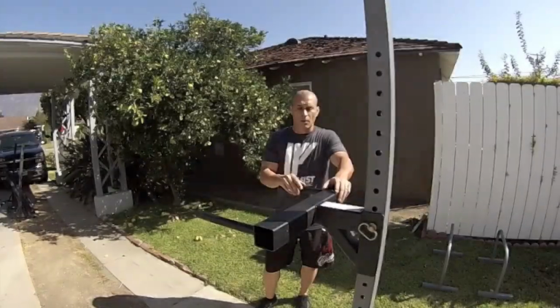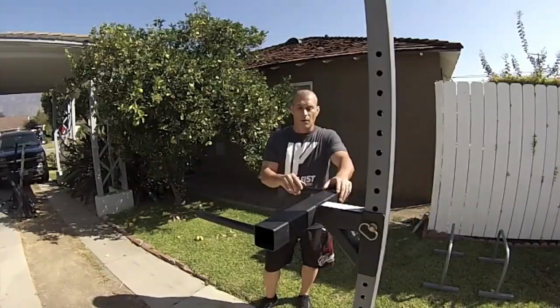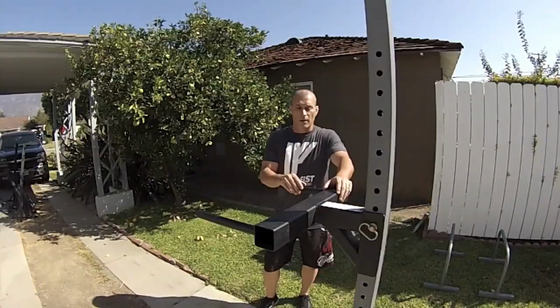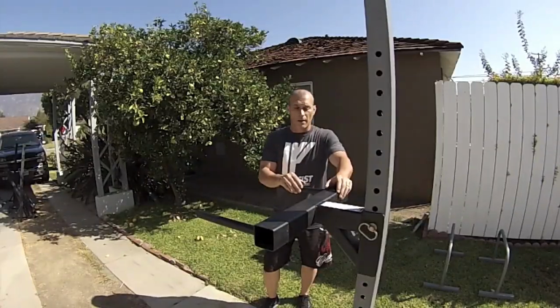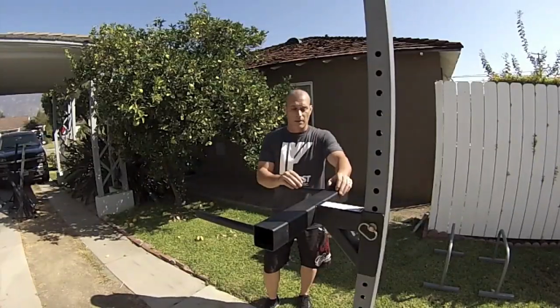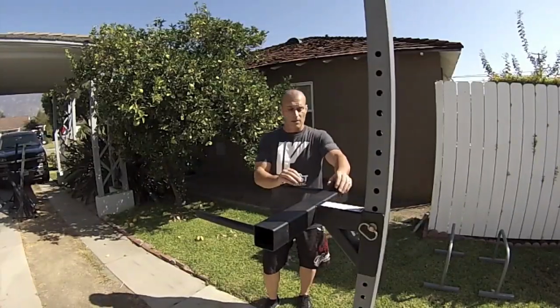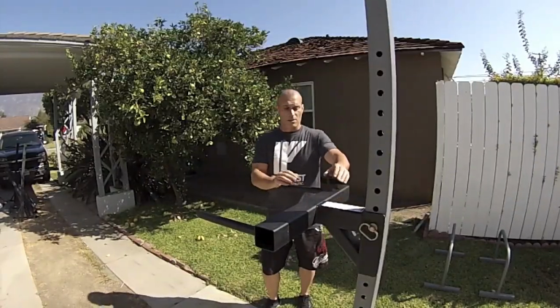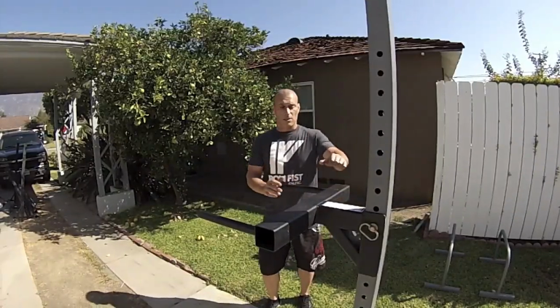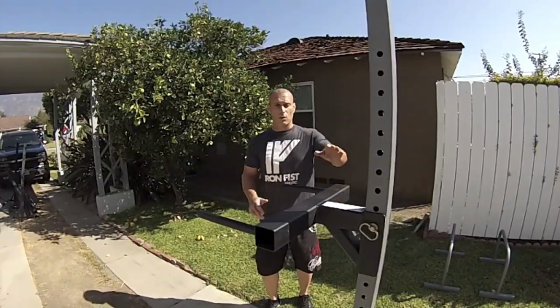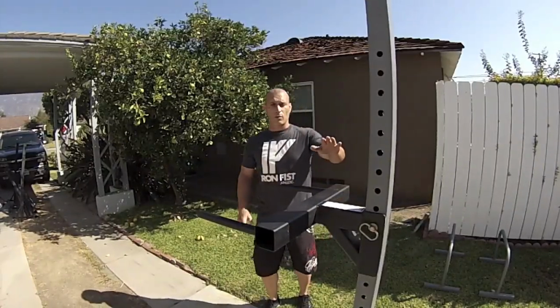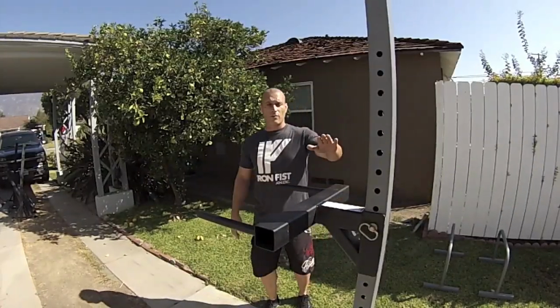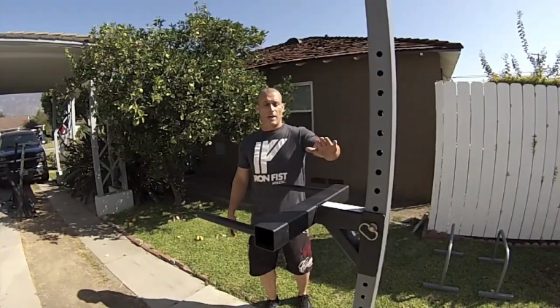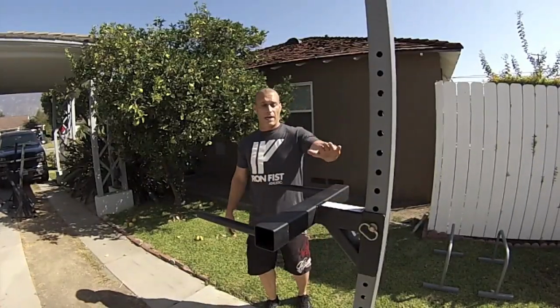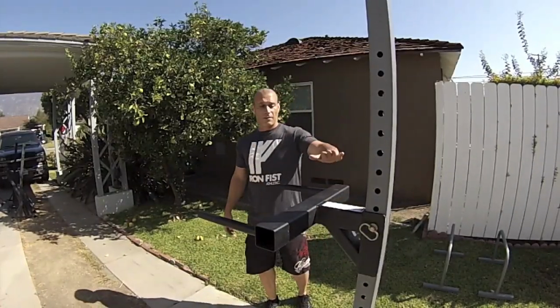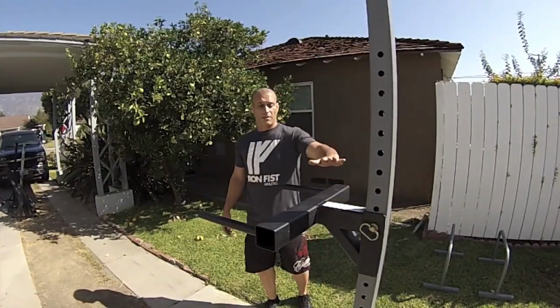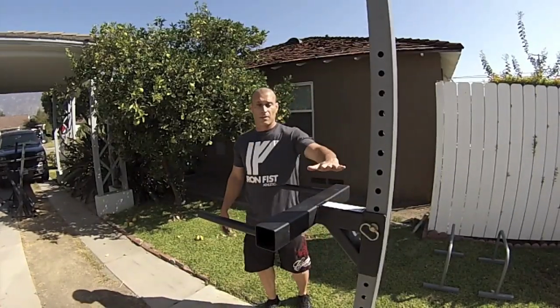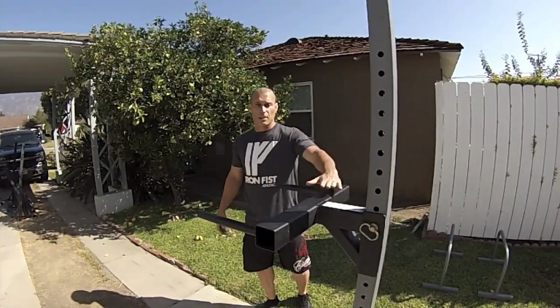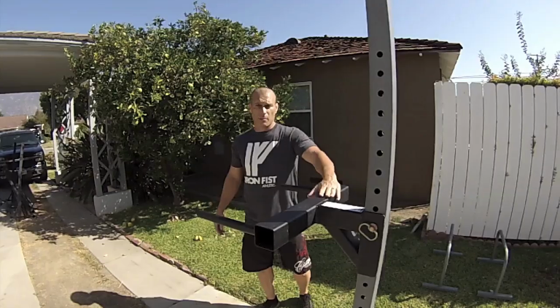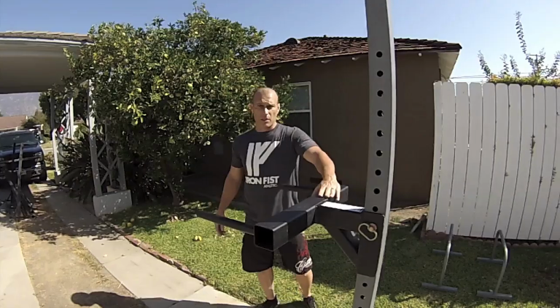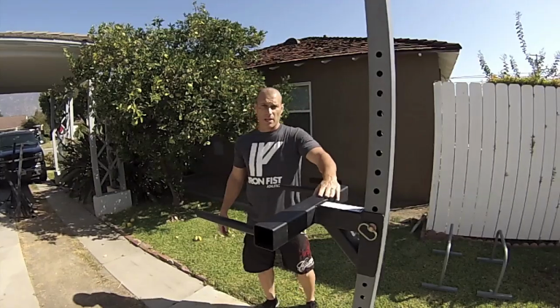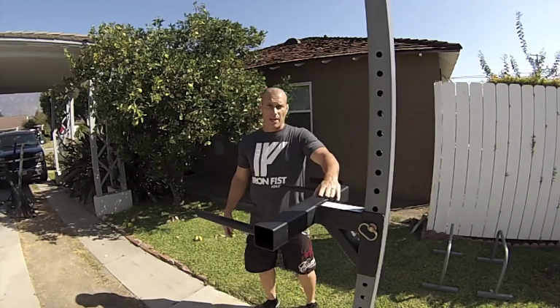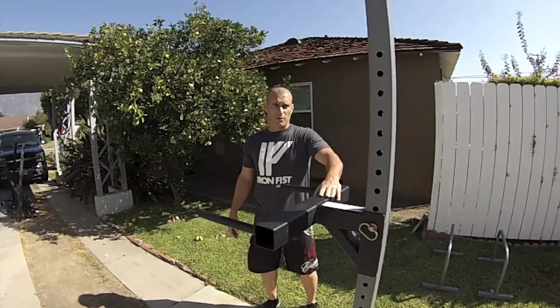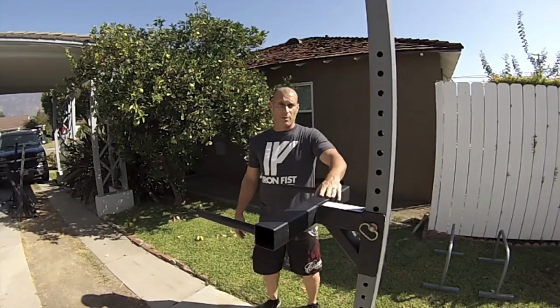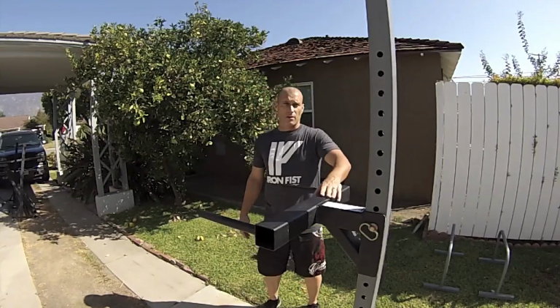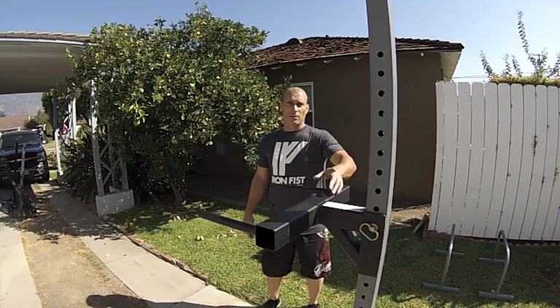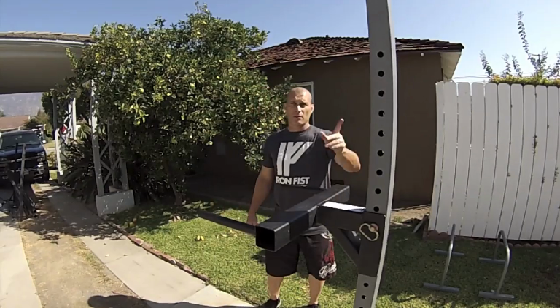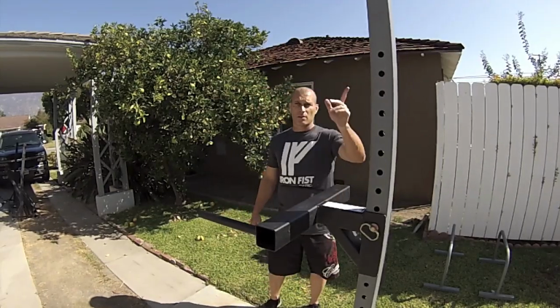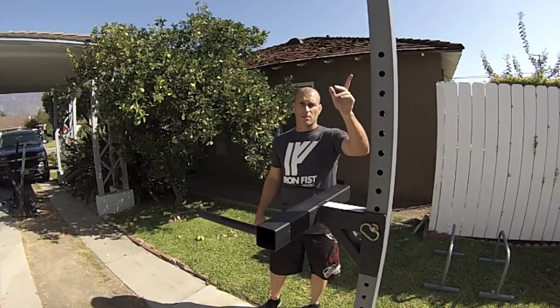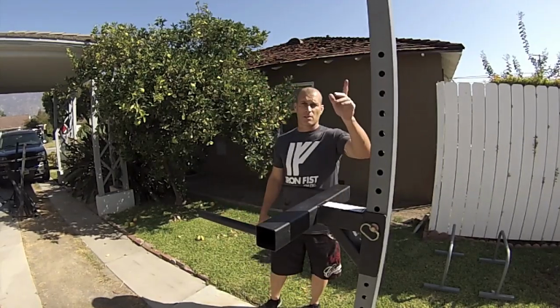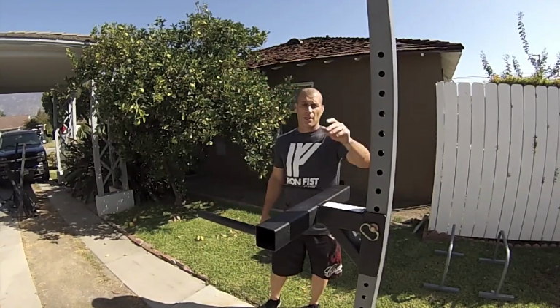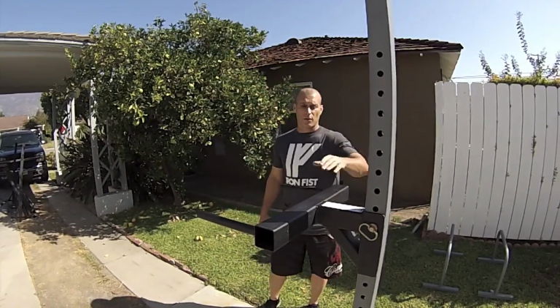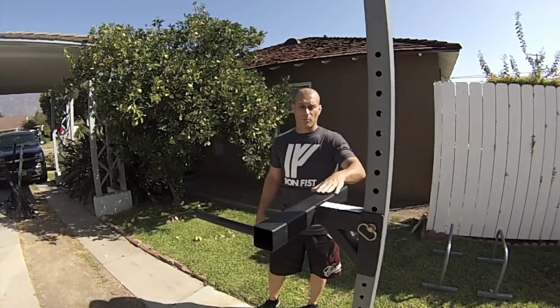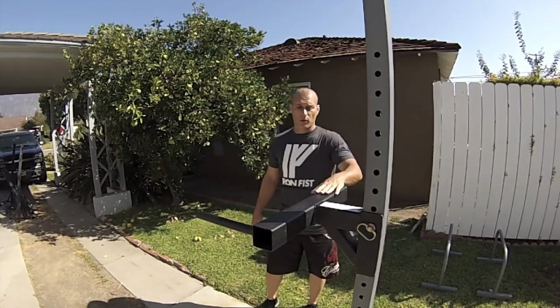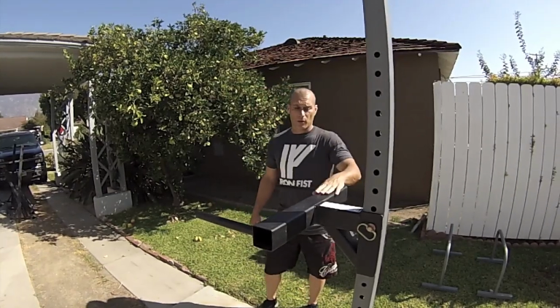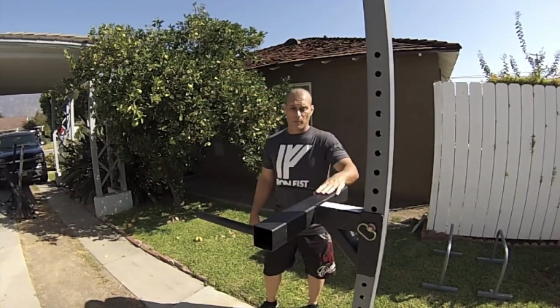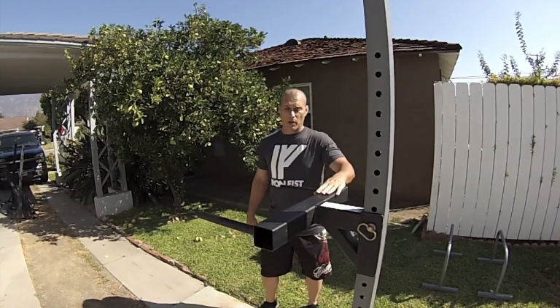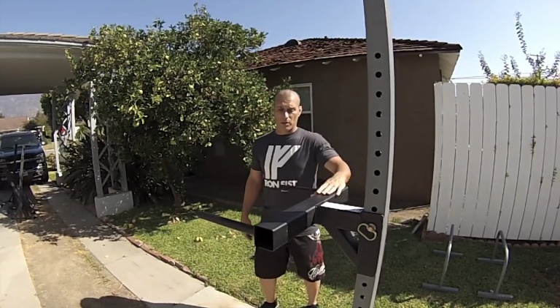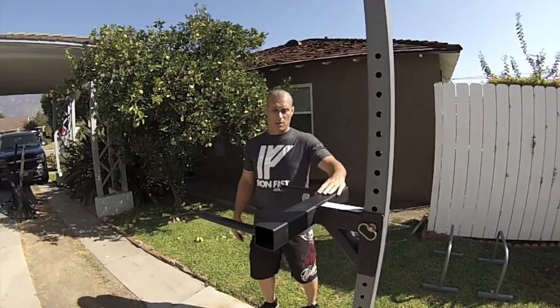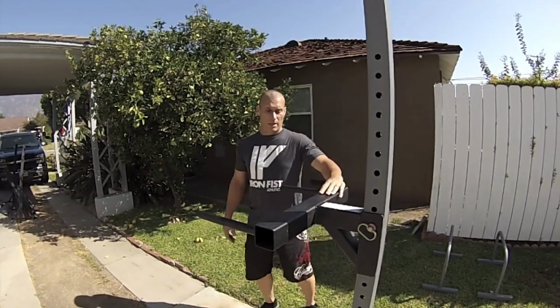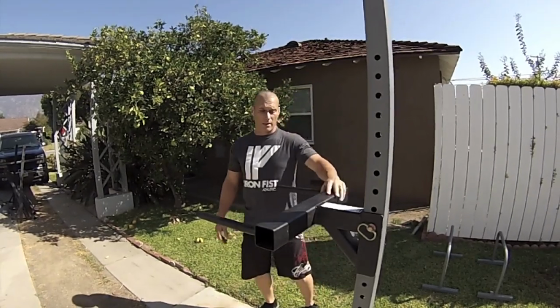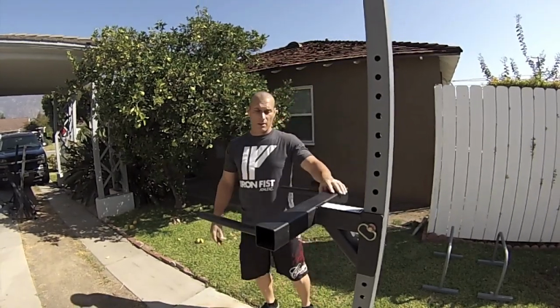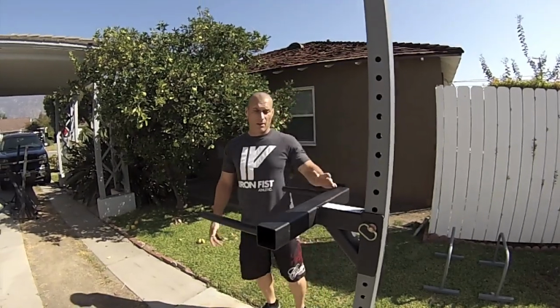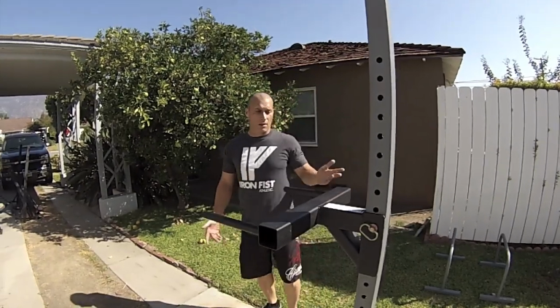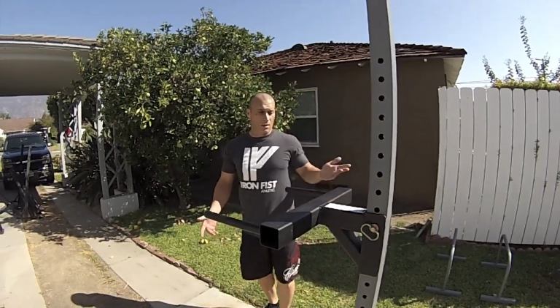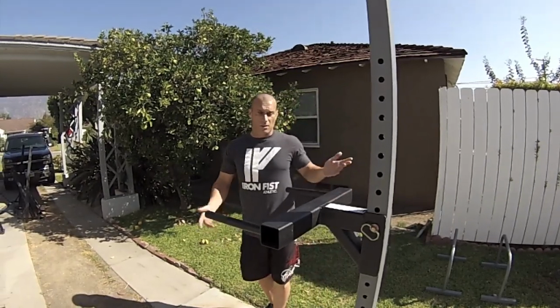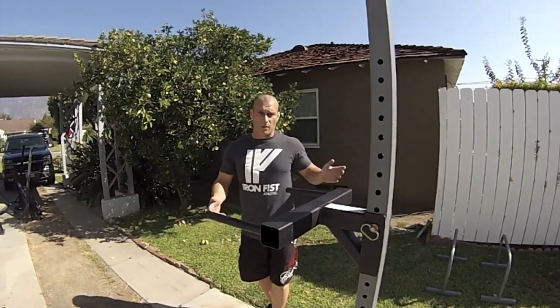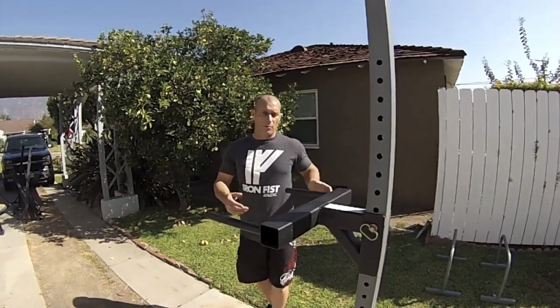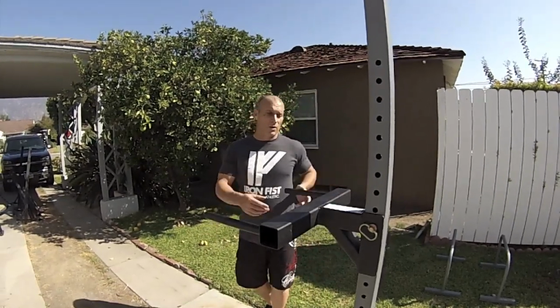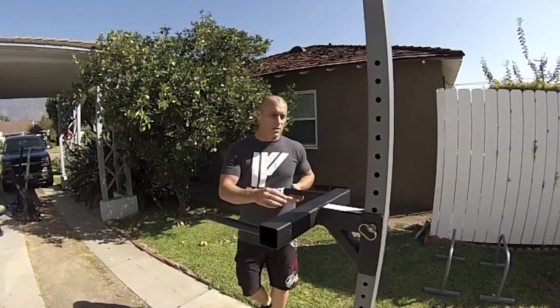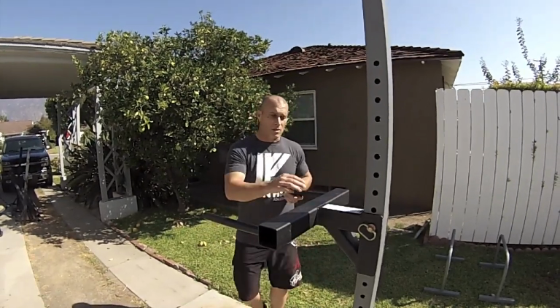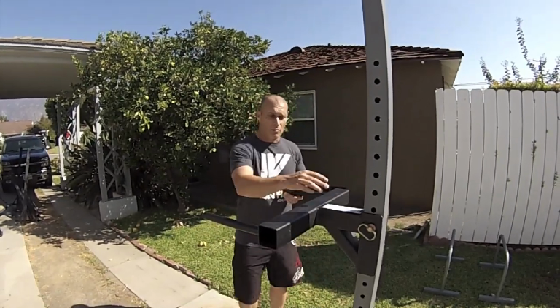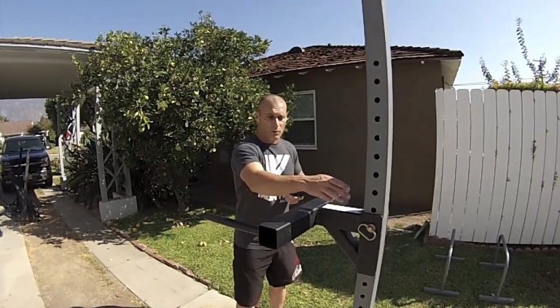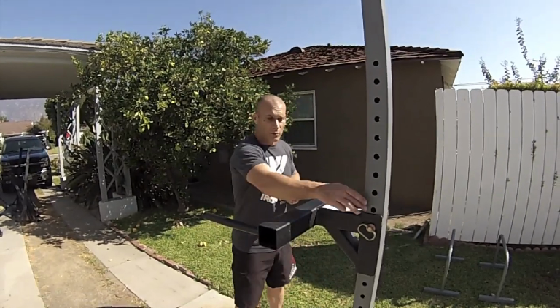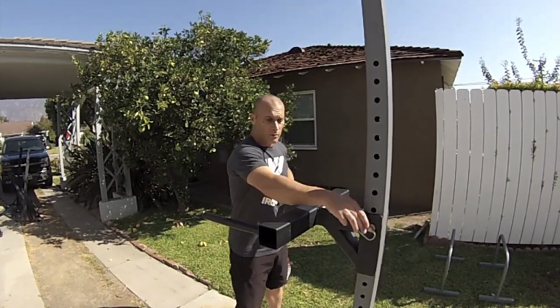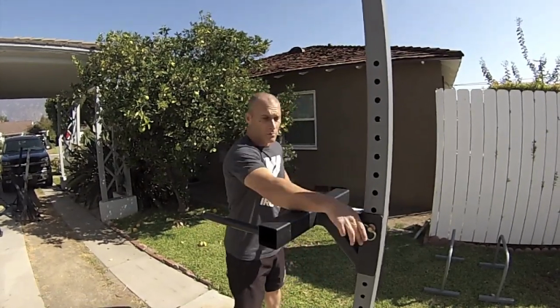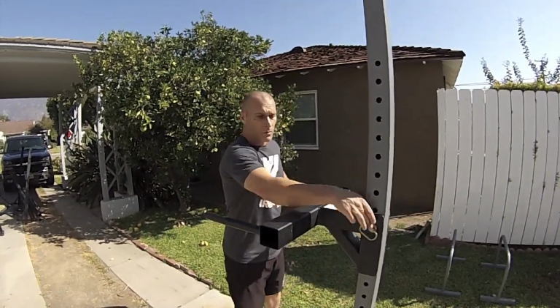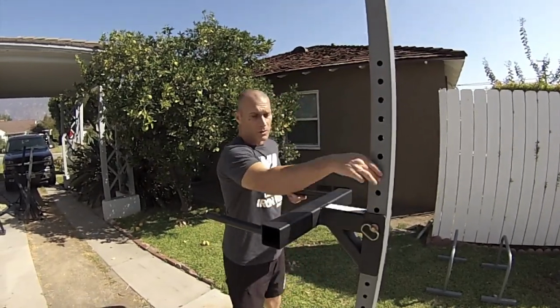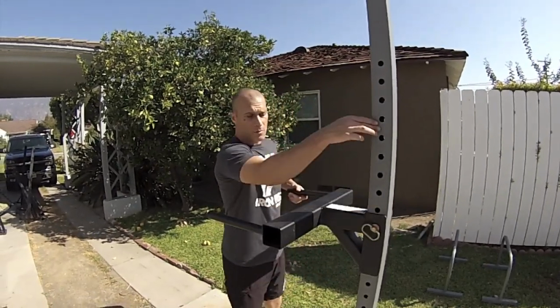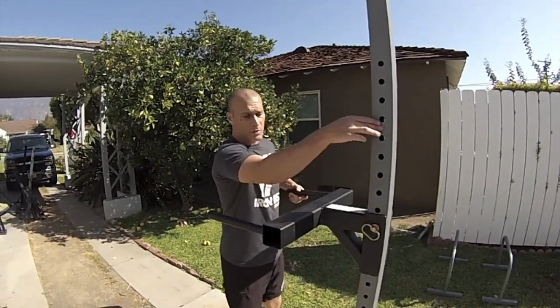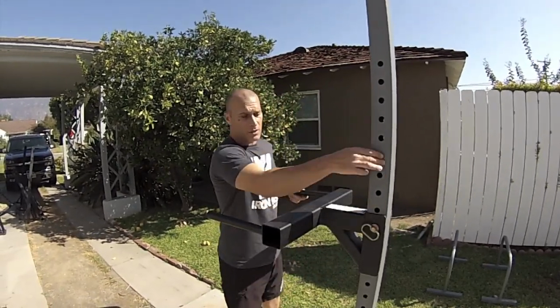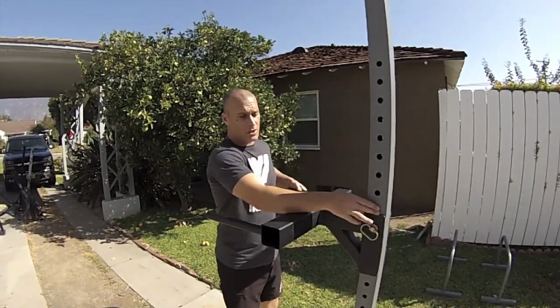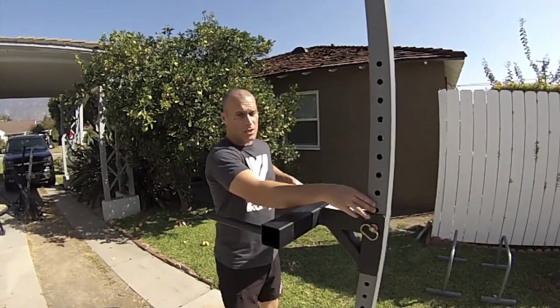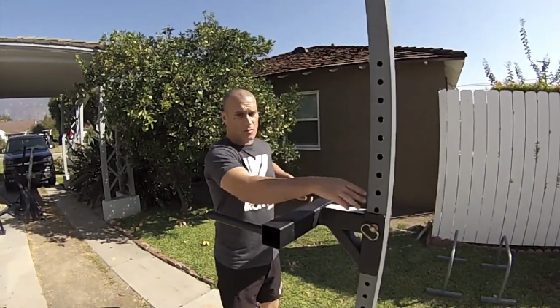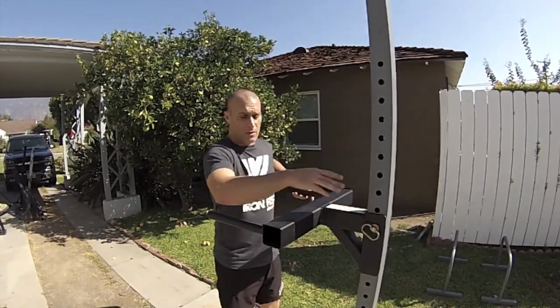Now you can see we've added the dip attachment to the standard pull-up bar set. It's pretty simple with multiple adjustments.